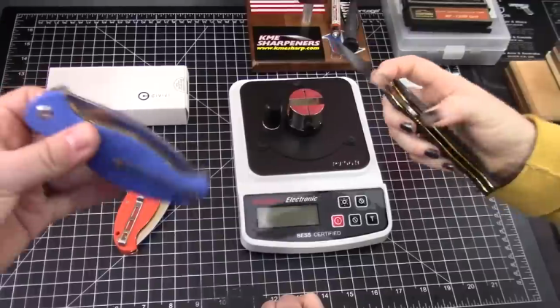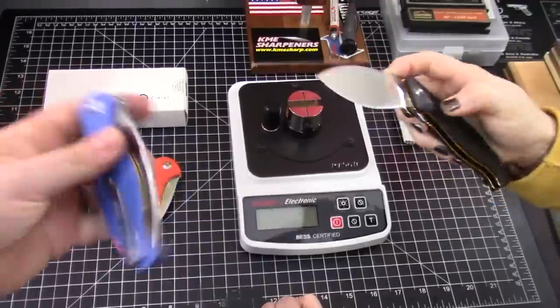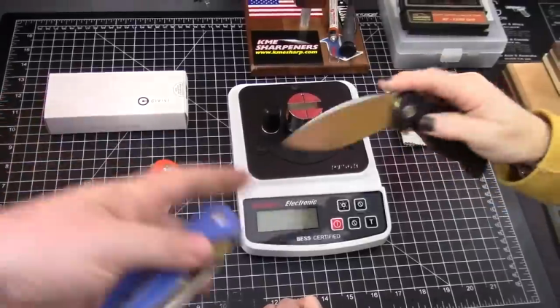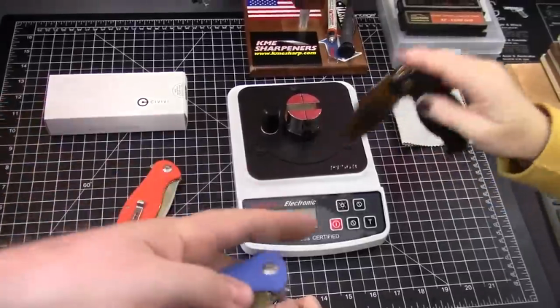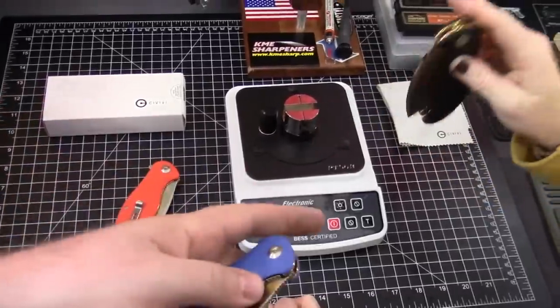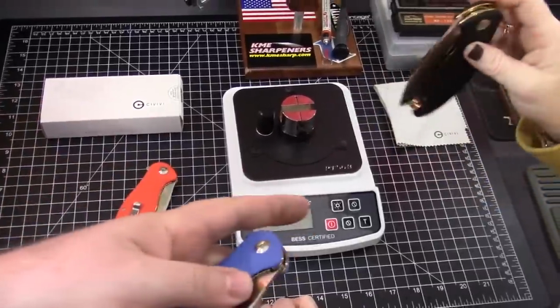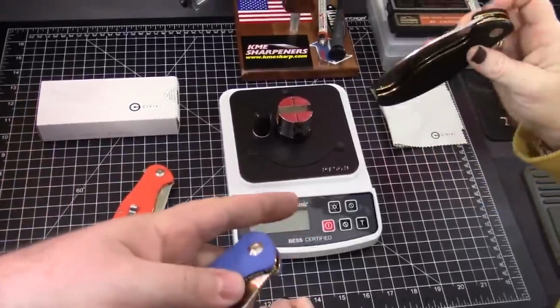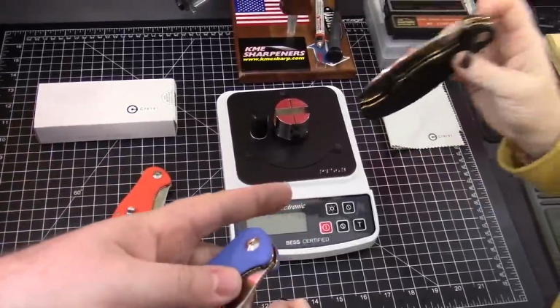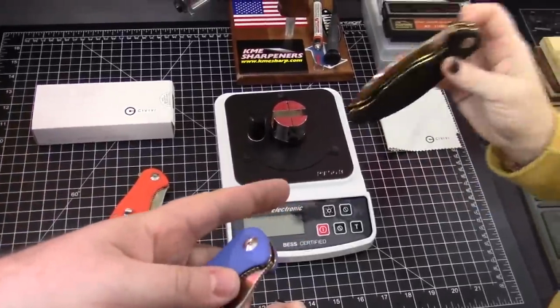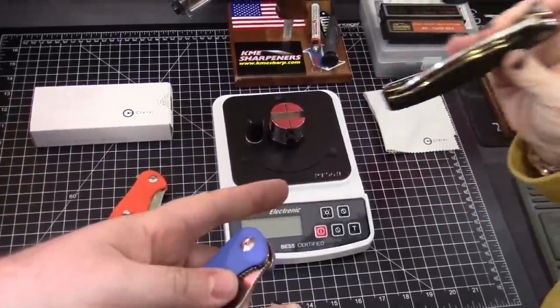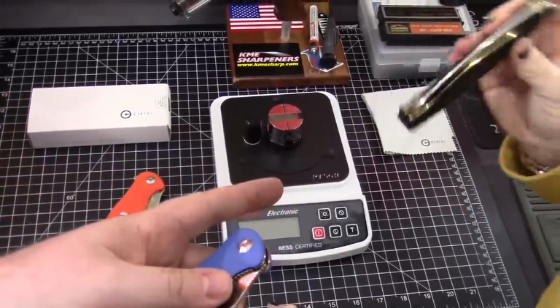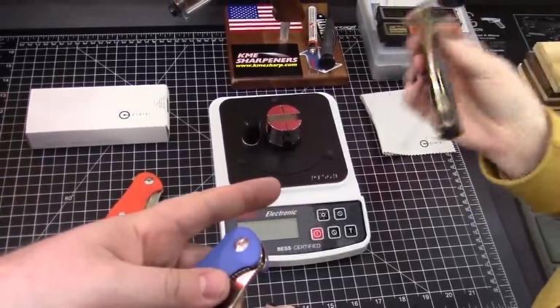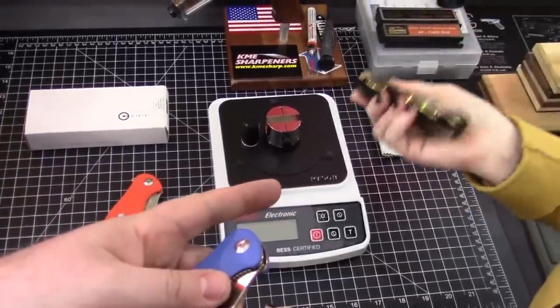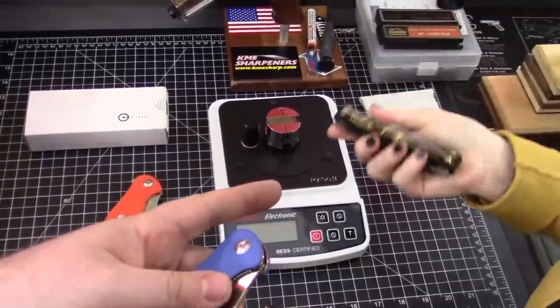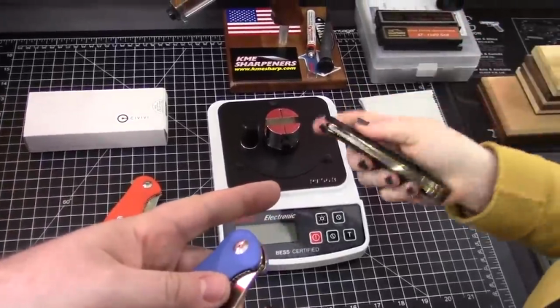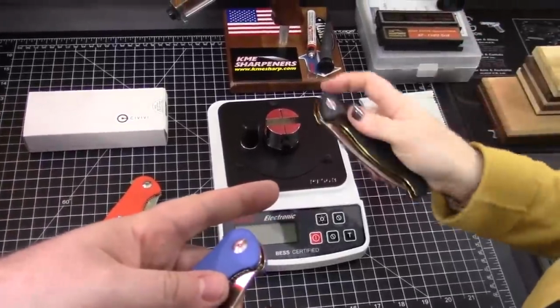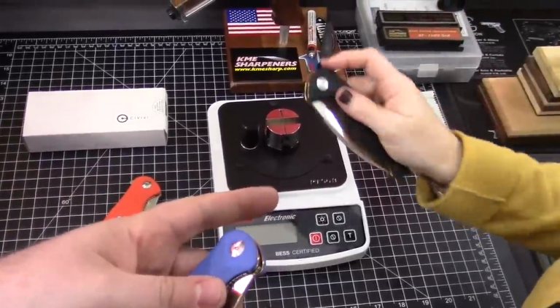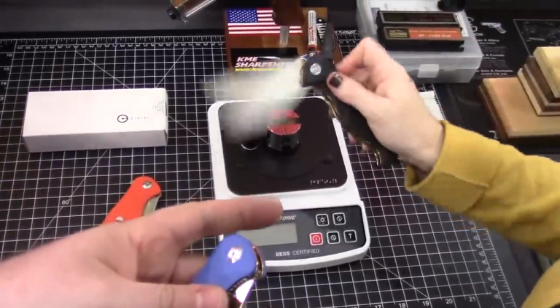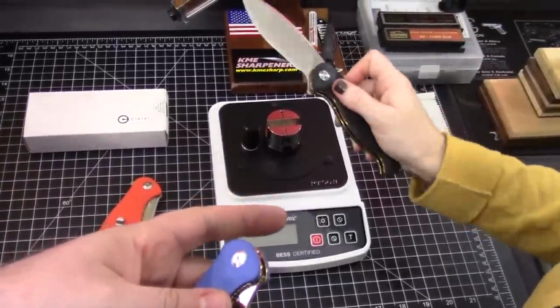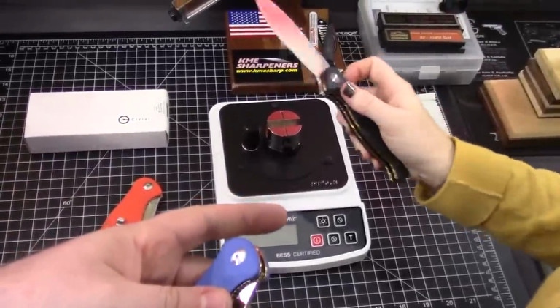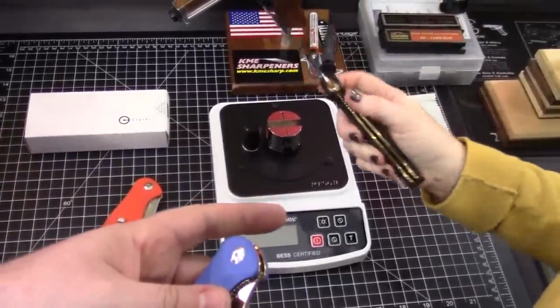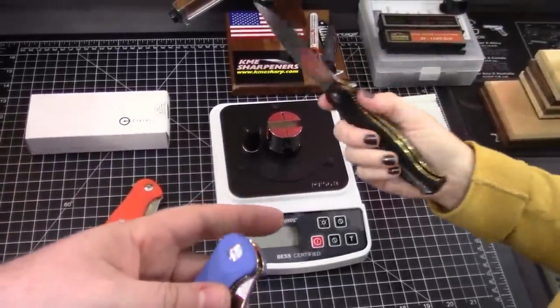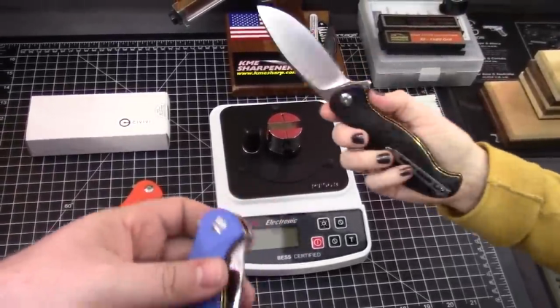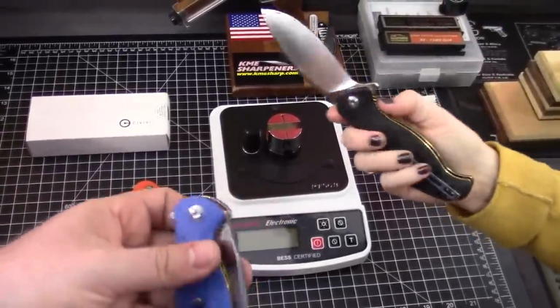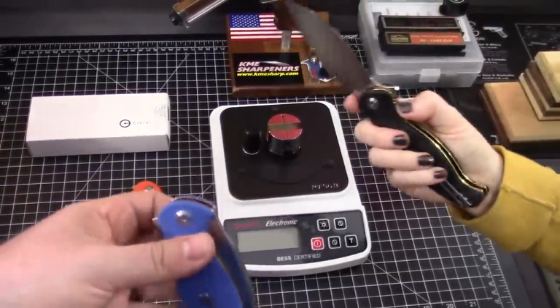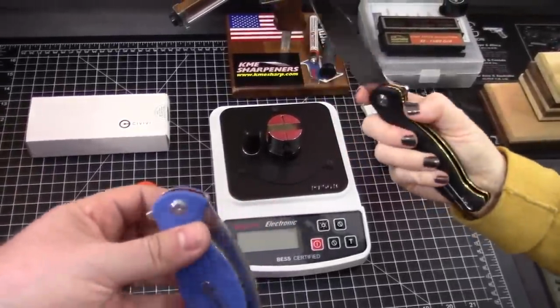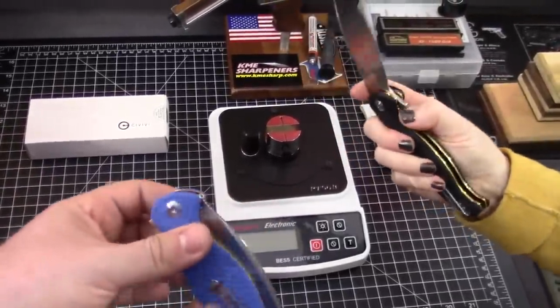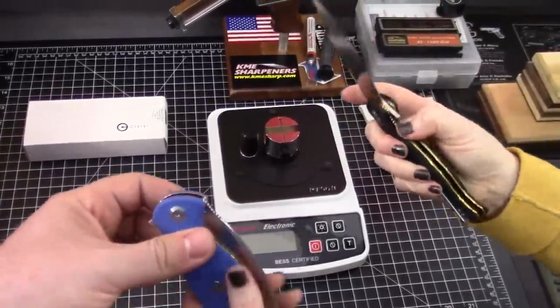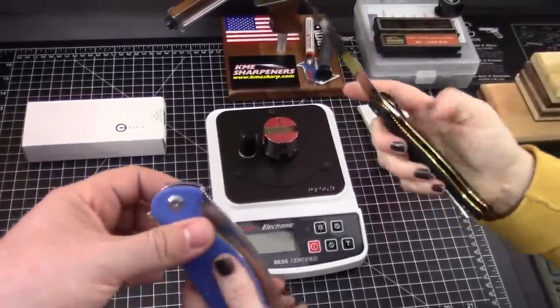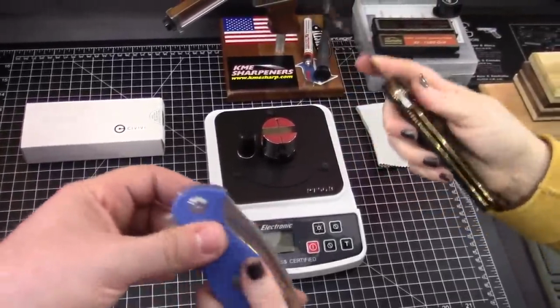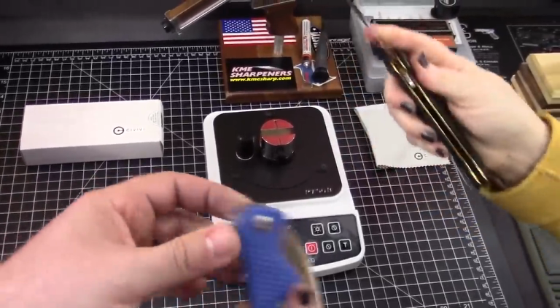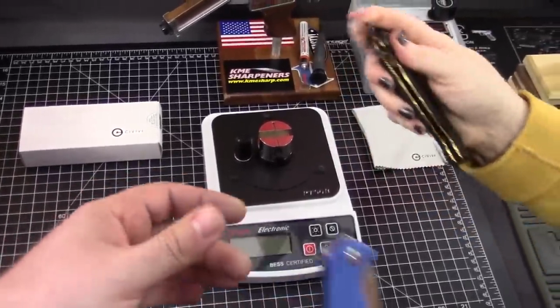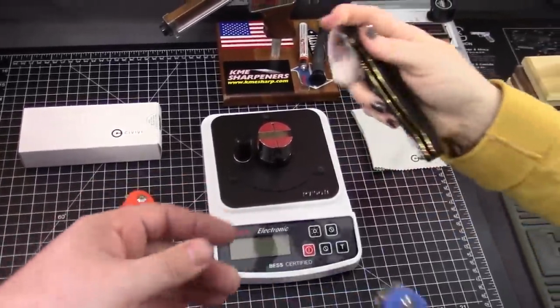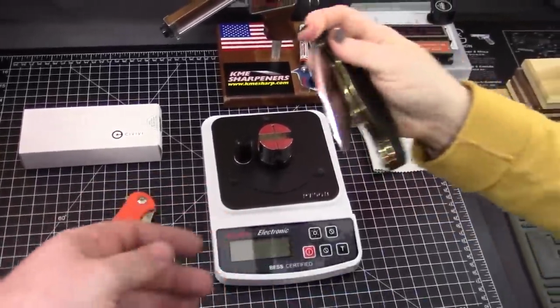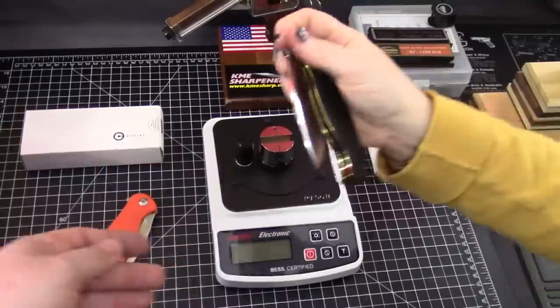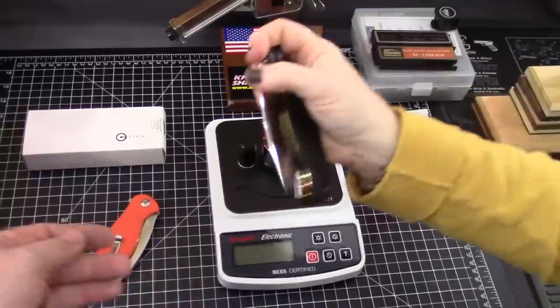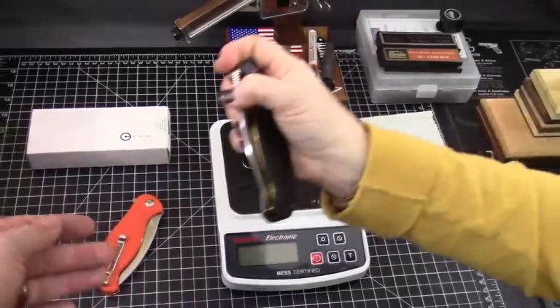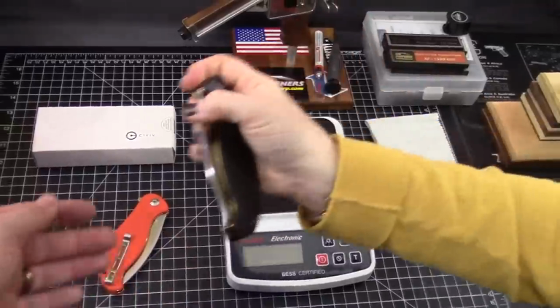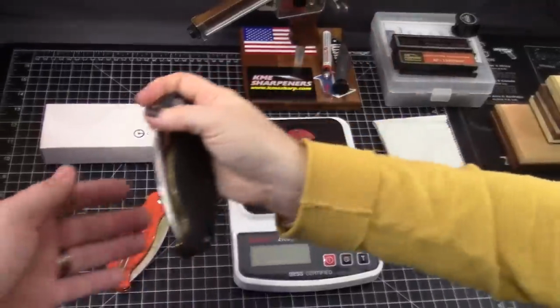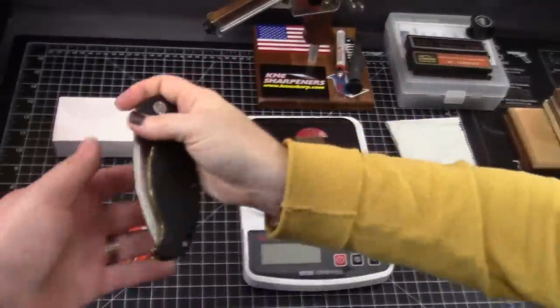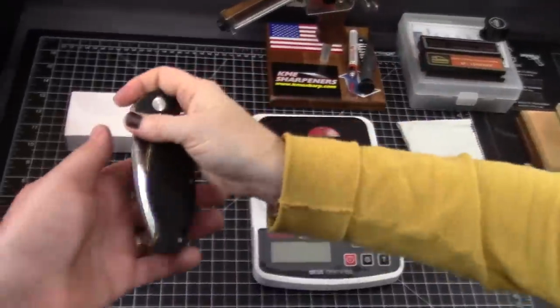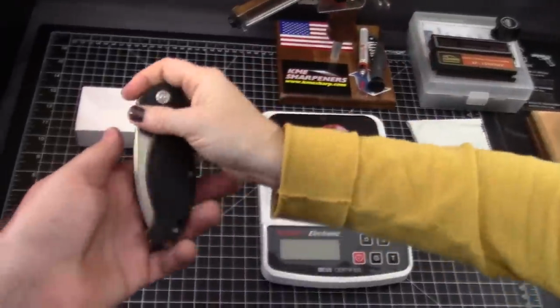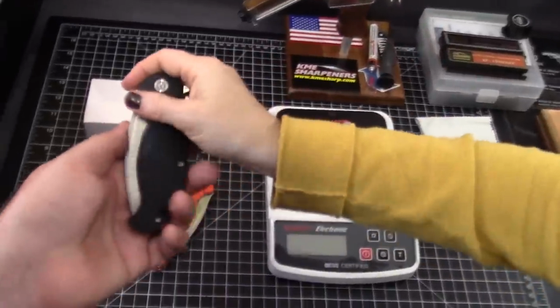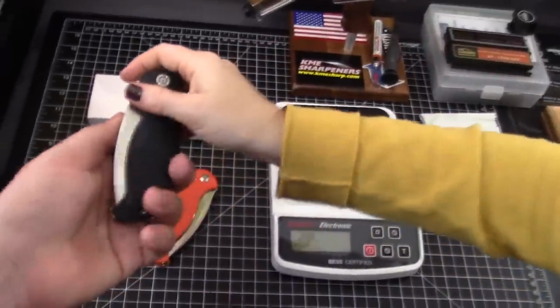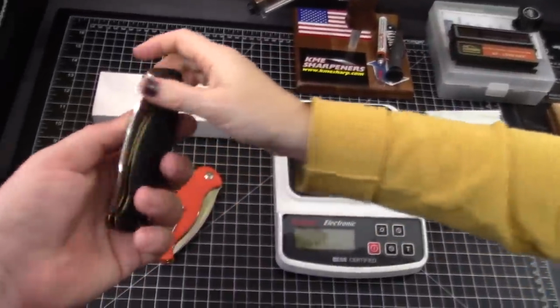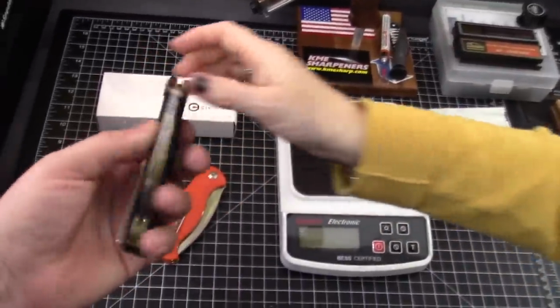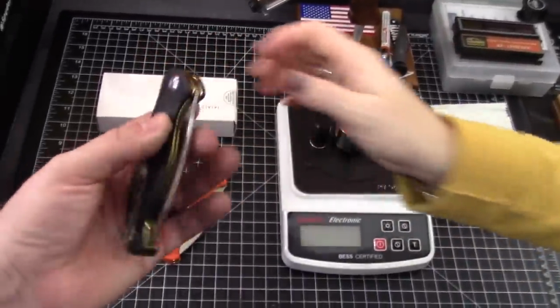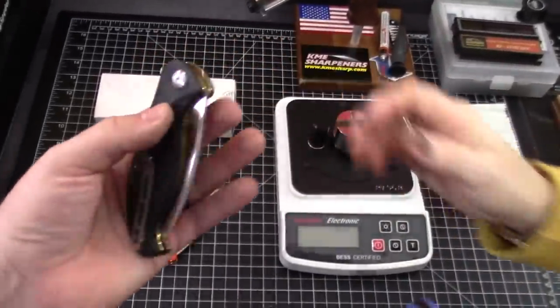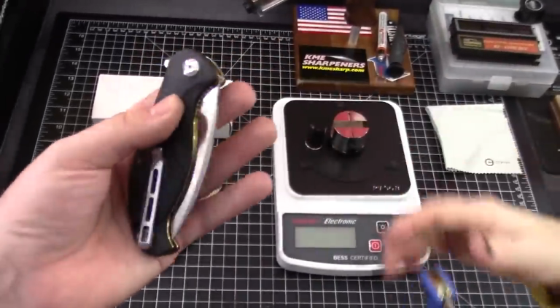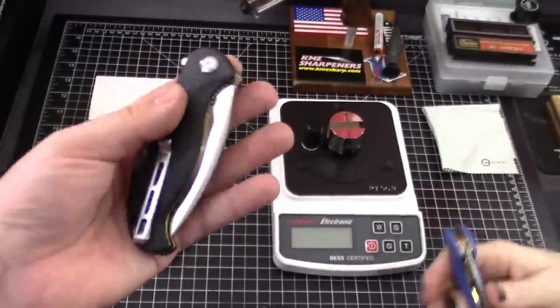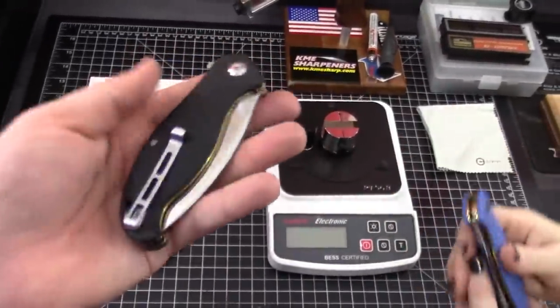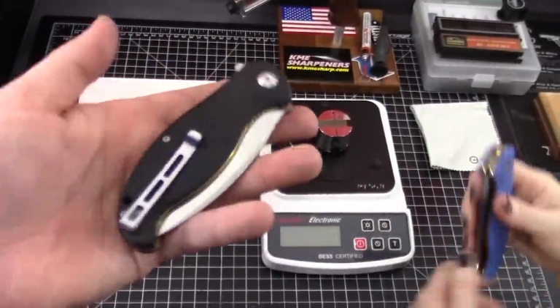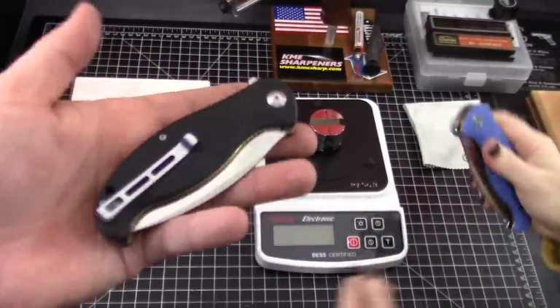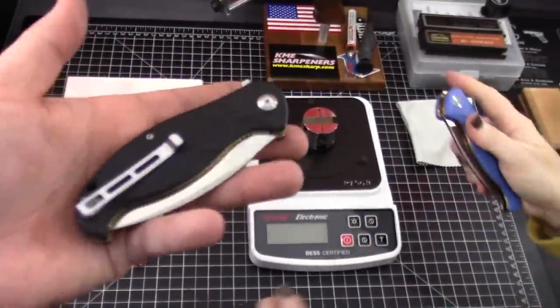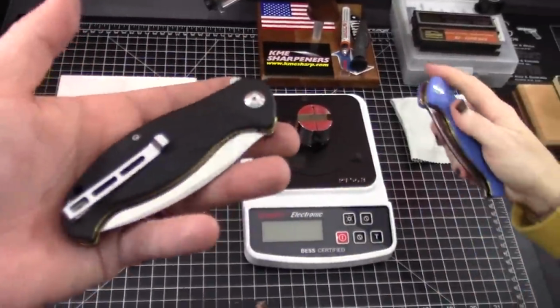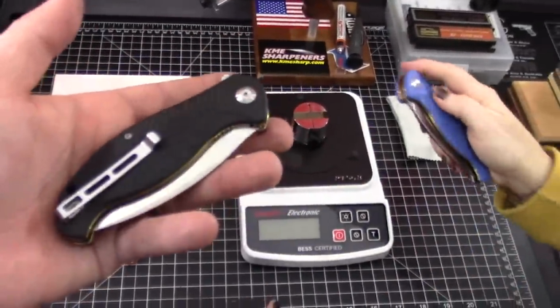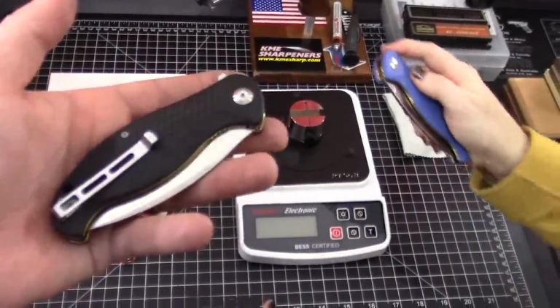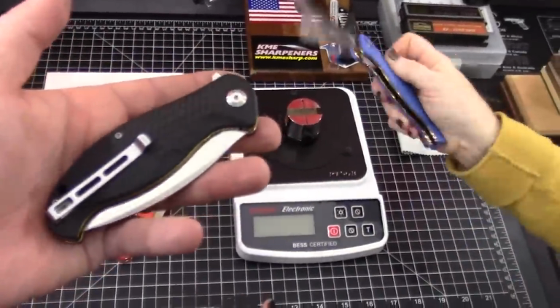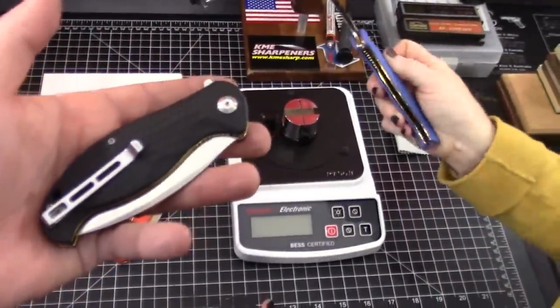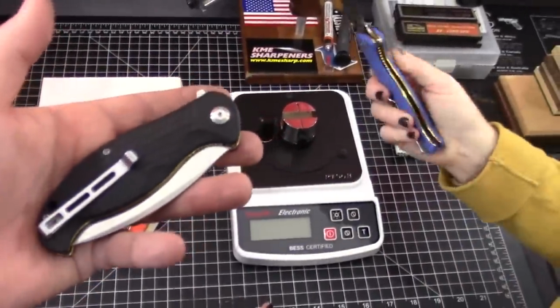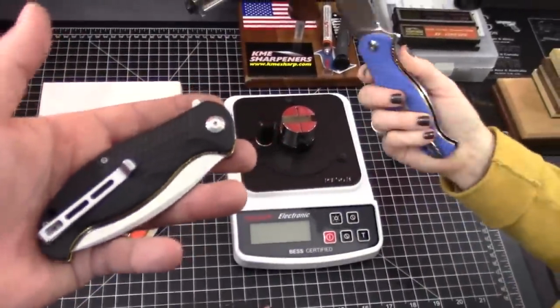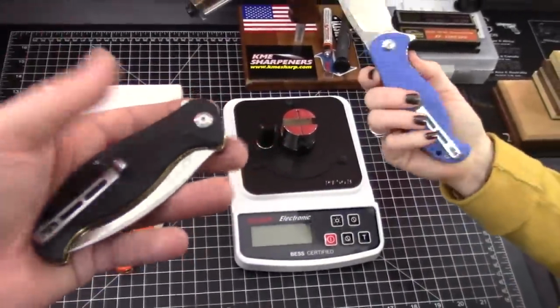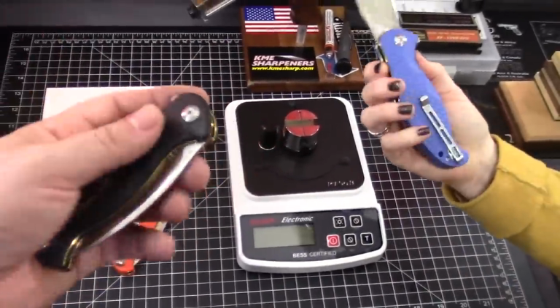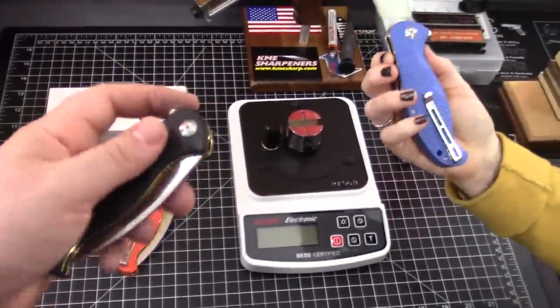I think that one's smoother. Yeah, it is a little bit smoother. The blue is still really good. They were good out of the box.